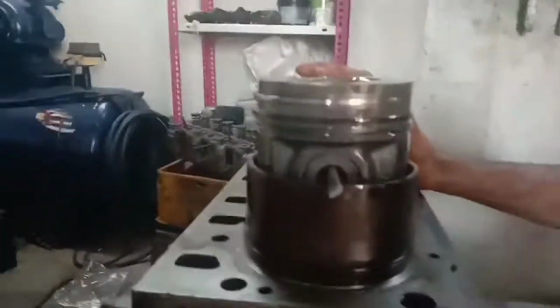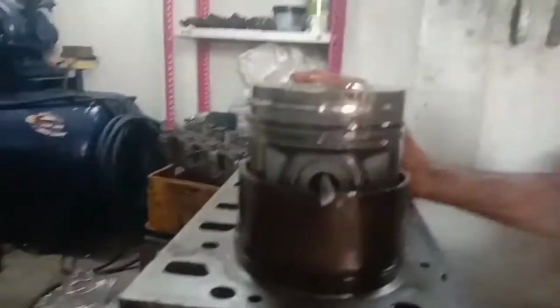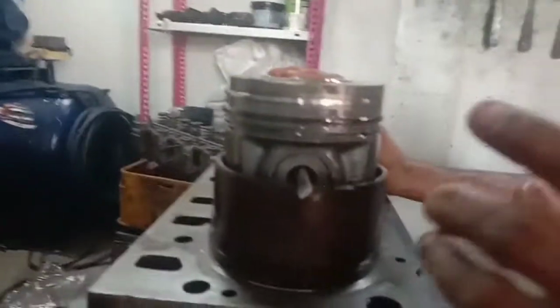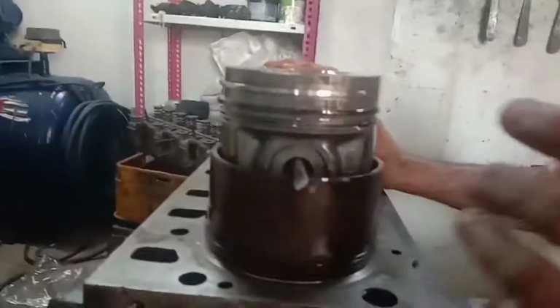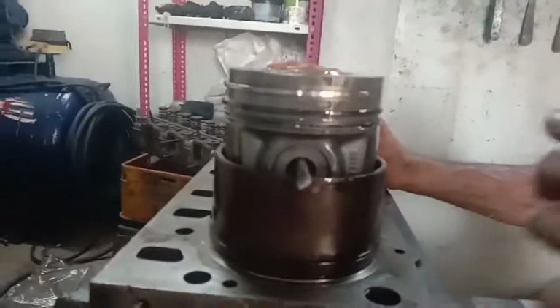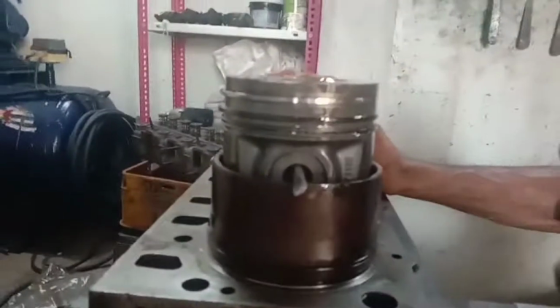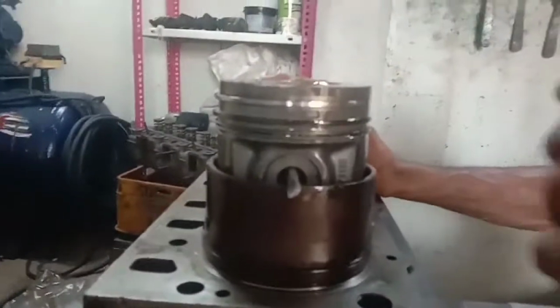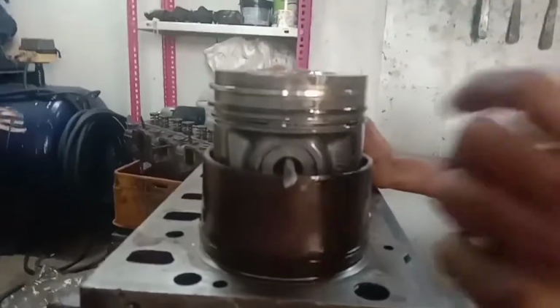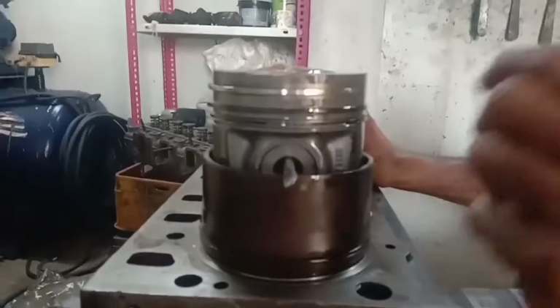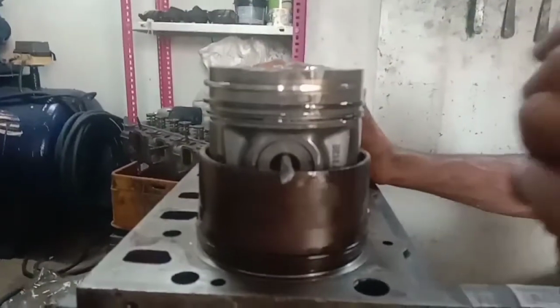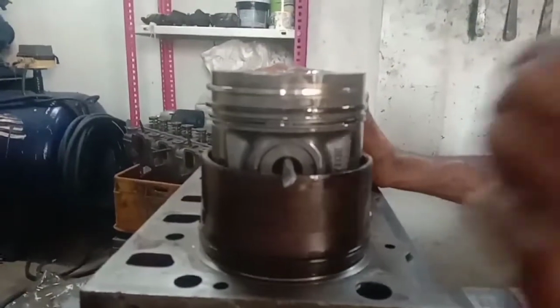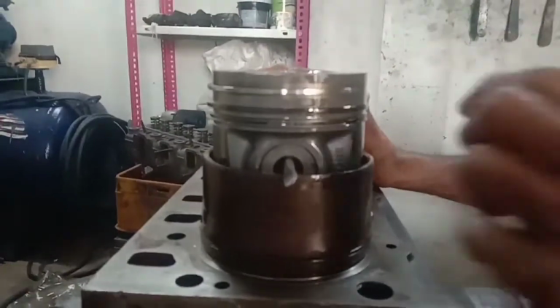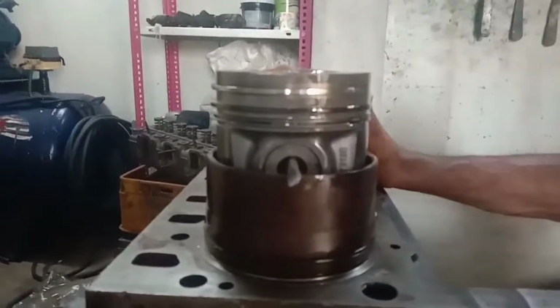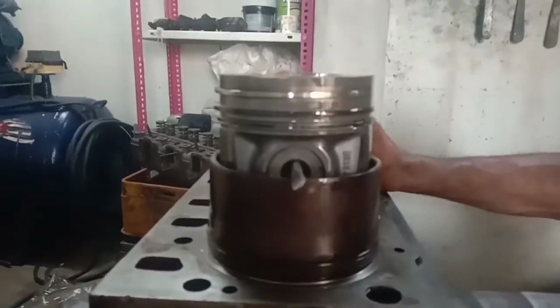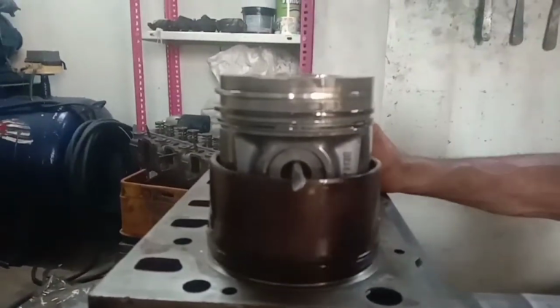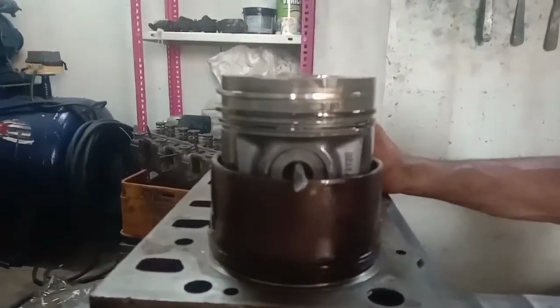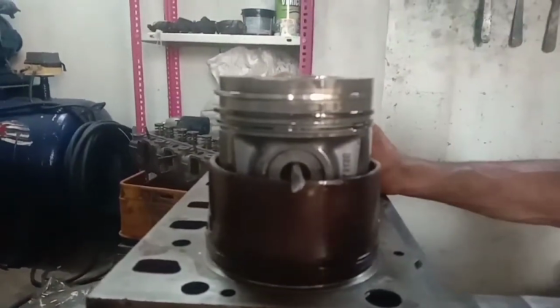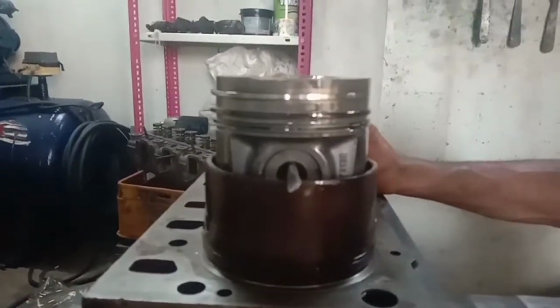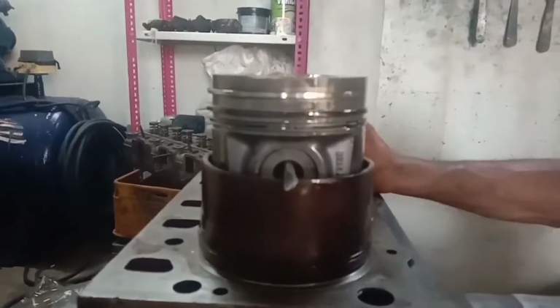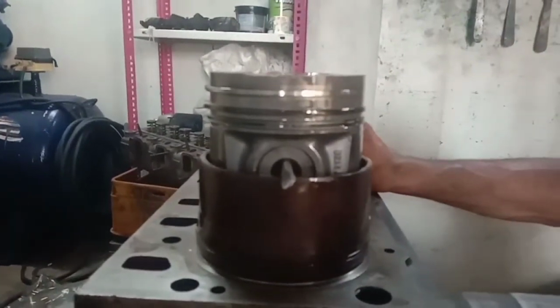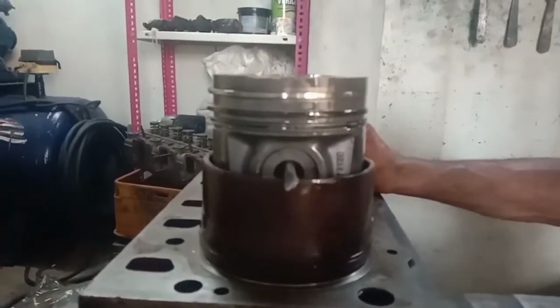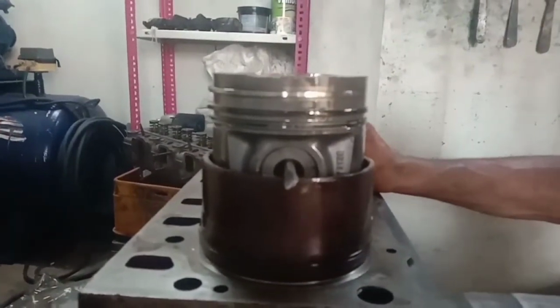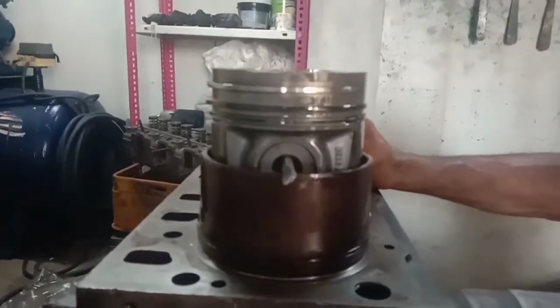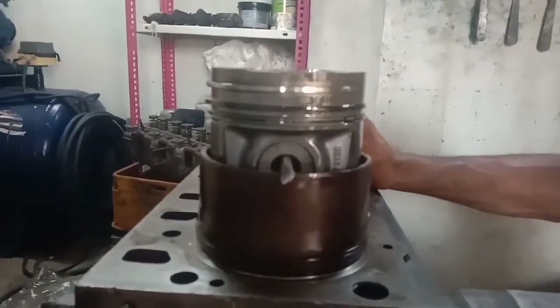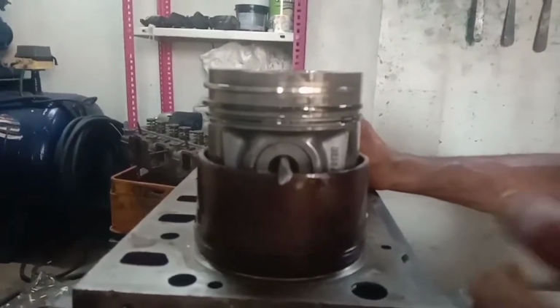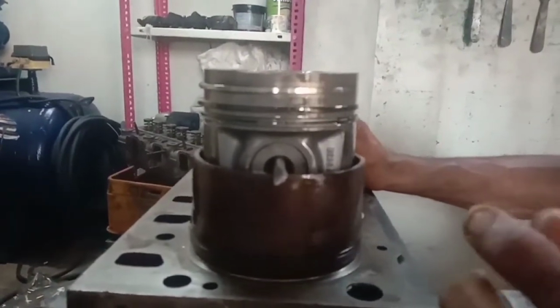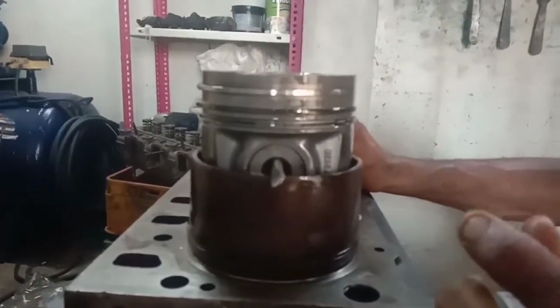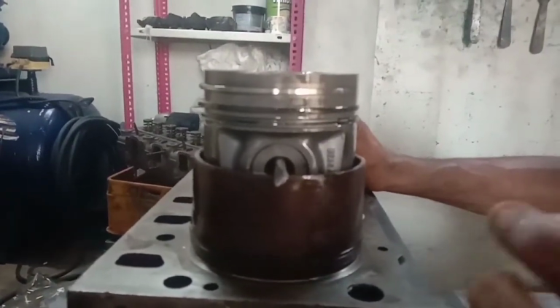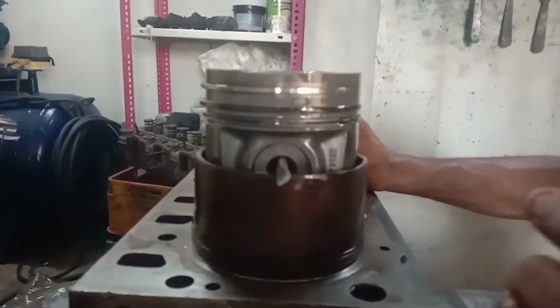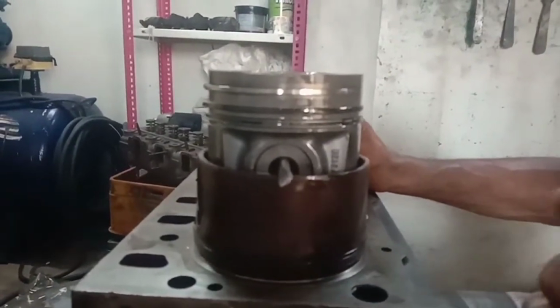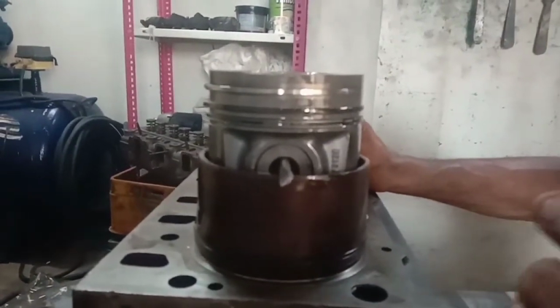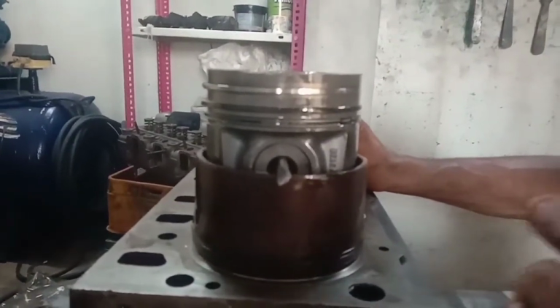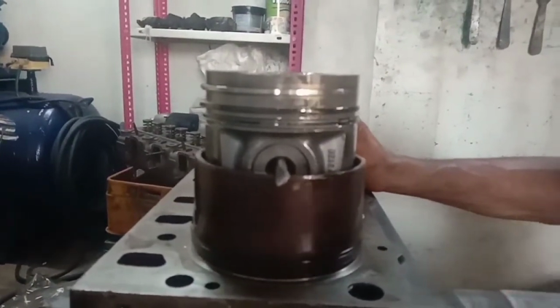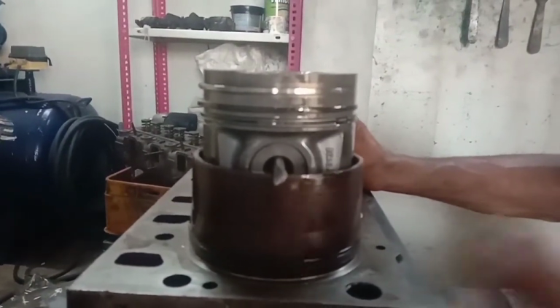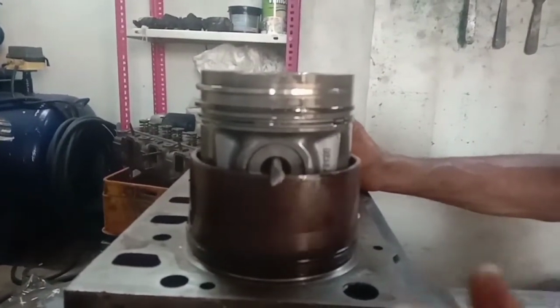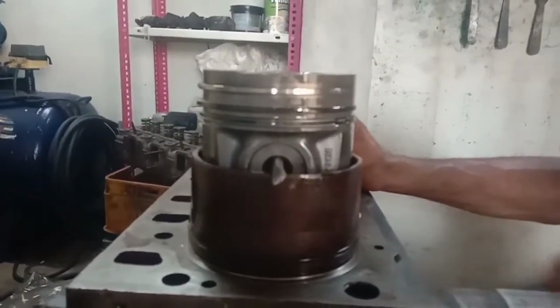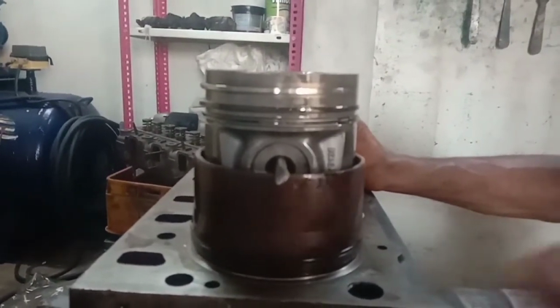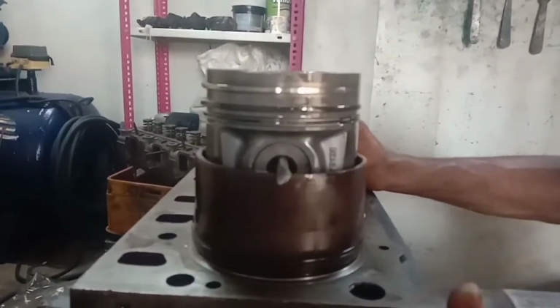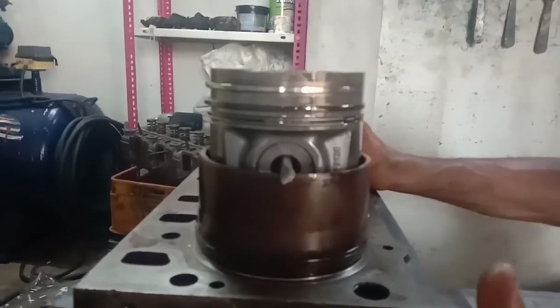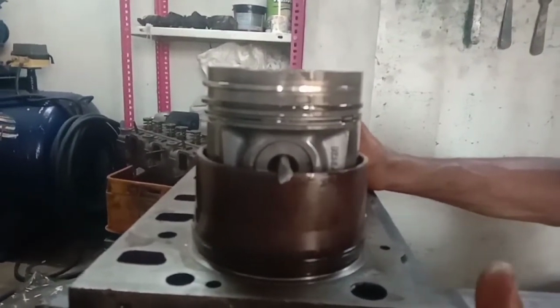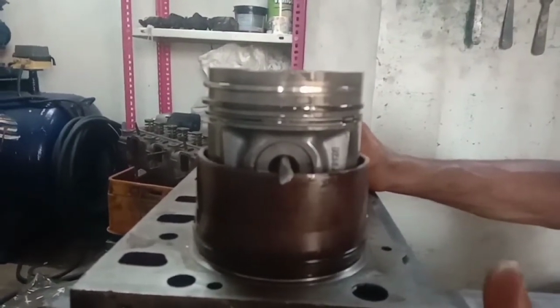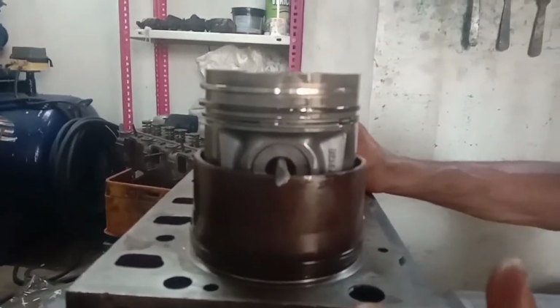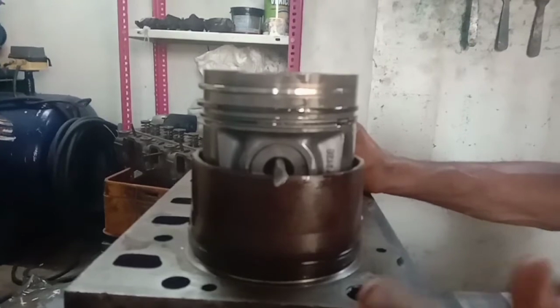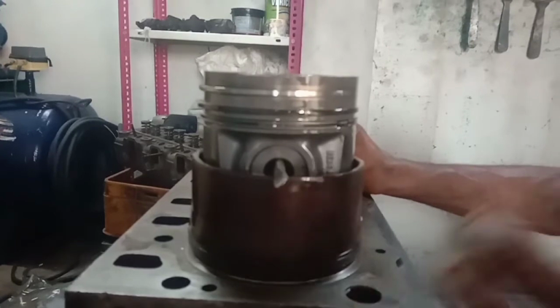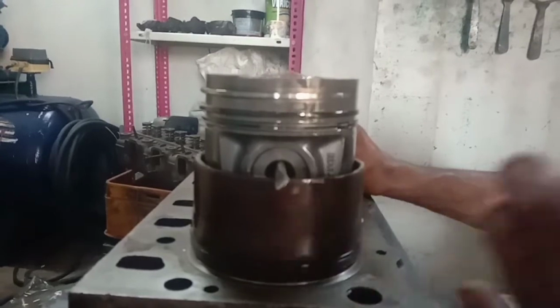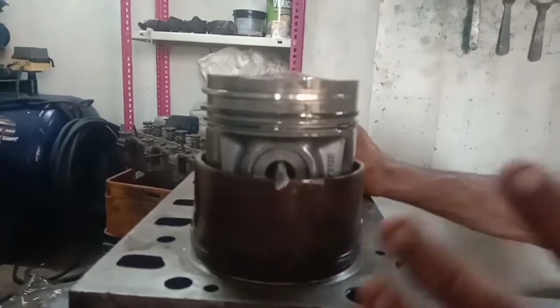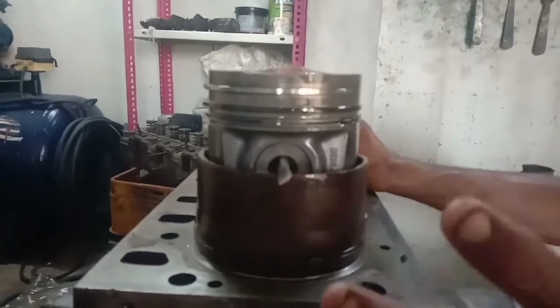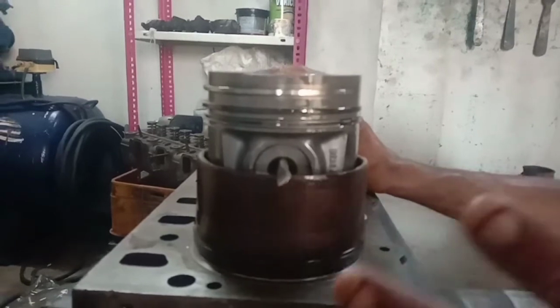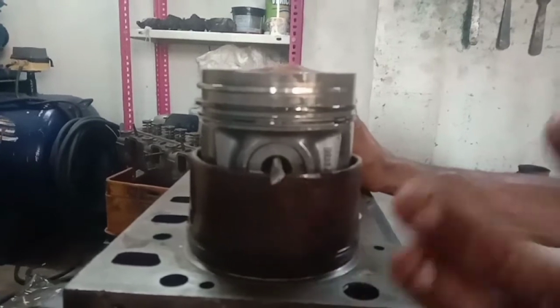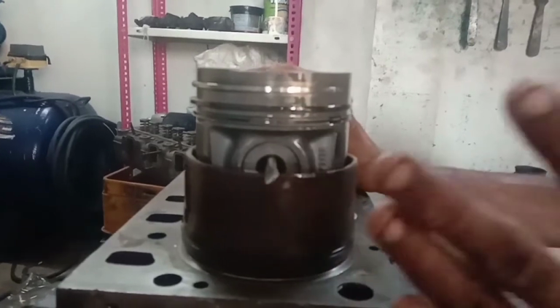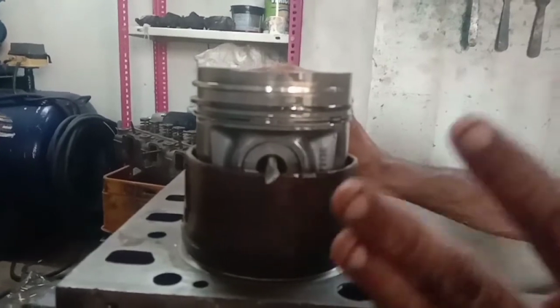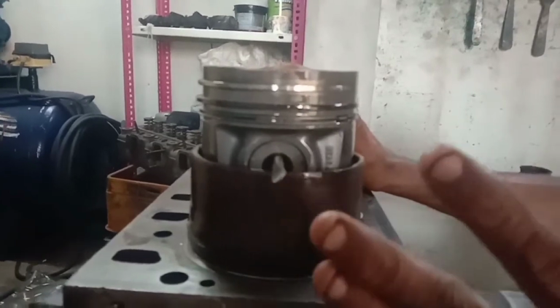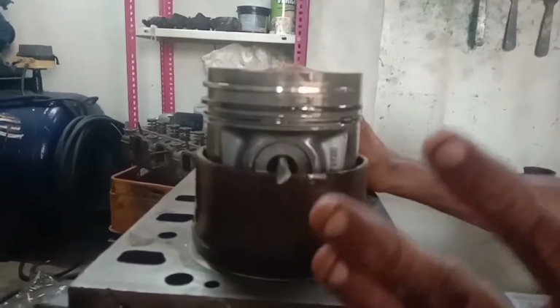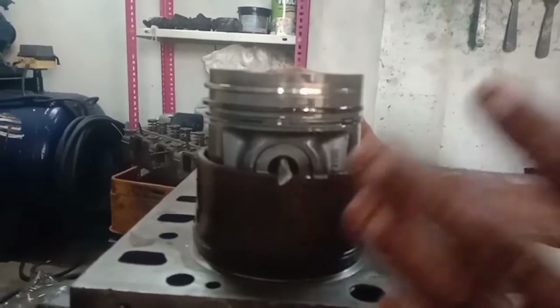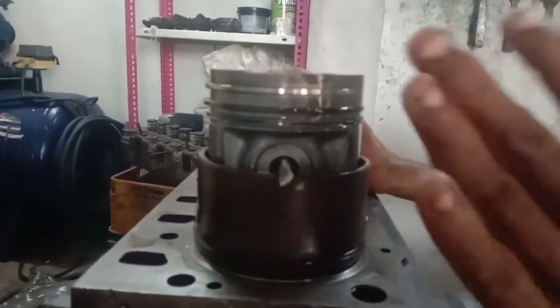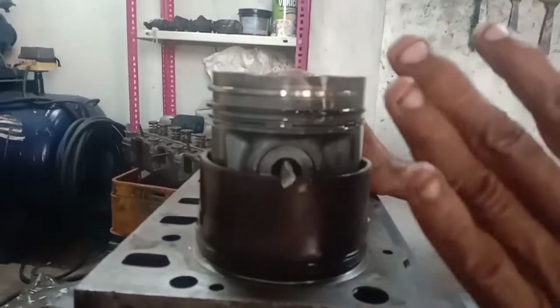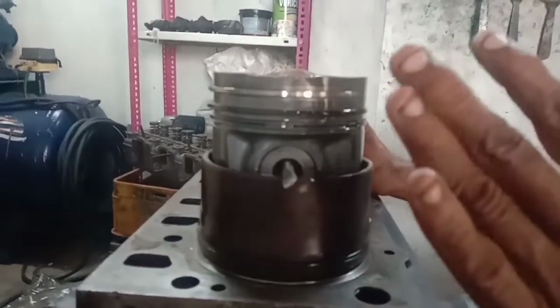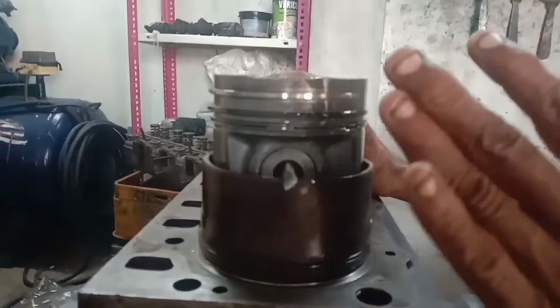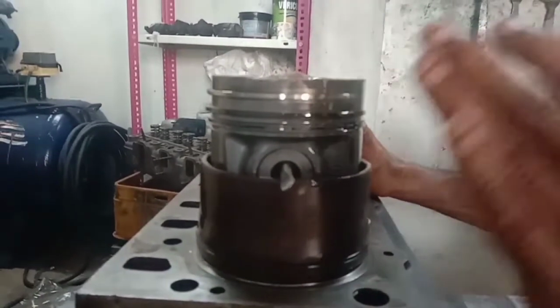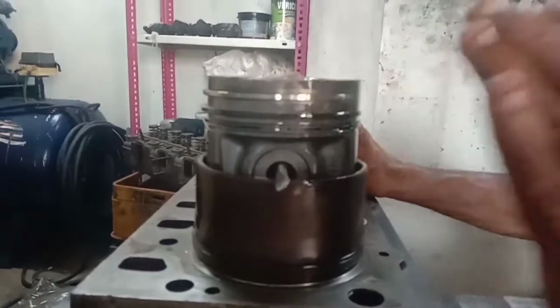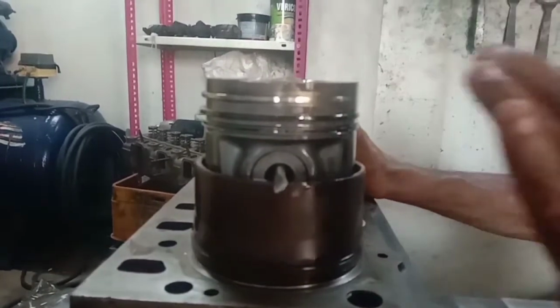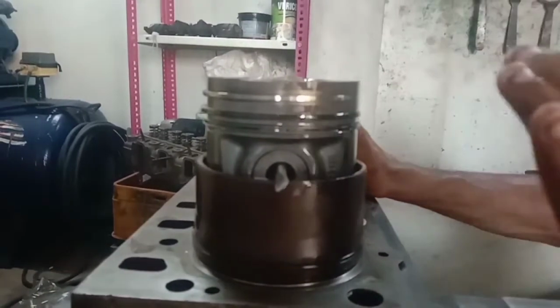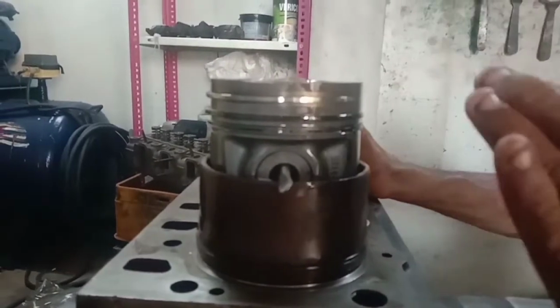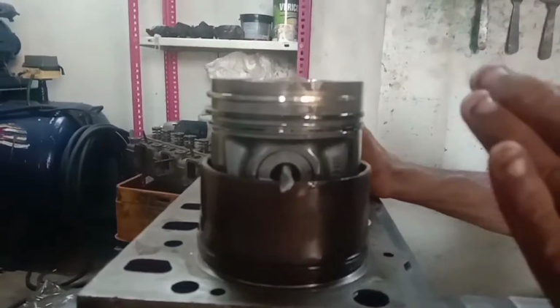There is a spray jet on the bottom. There are also new oil rings. You can also put it in at 90 to 180 degrees.